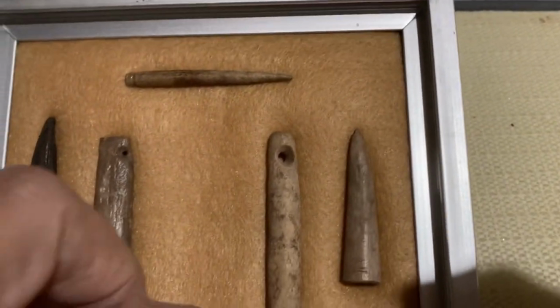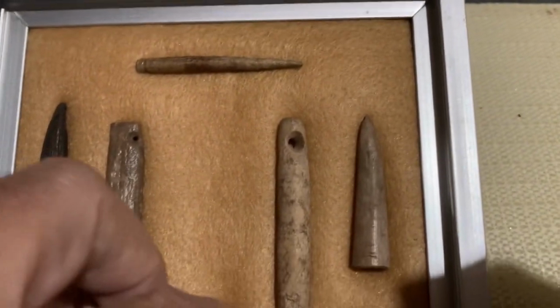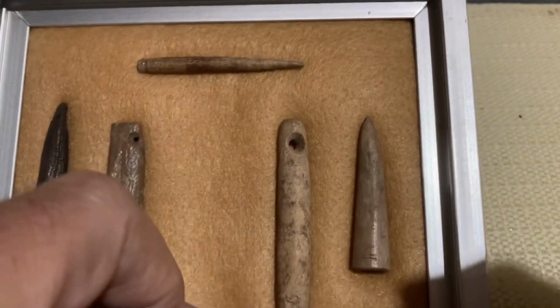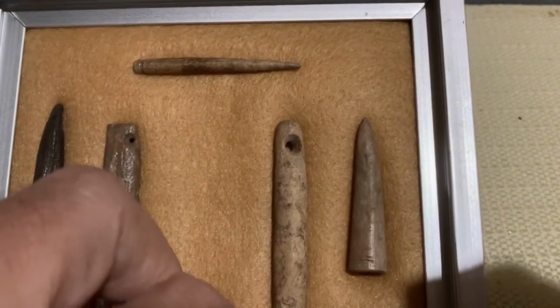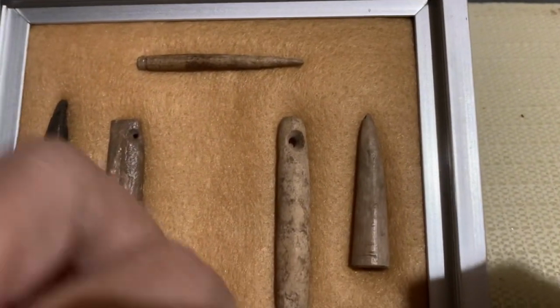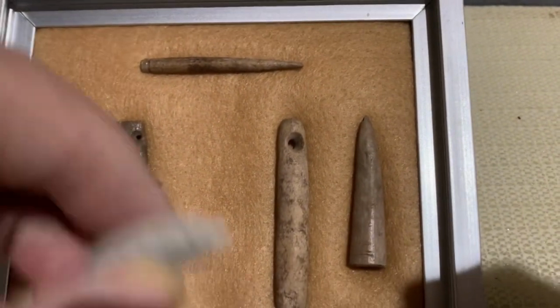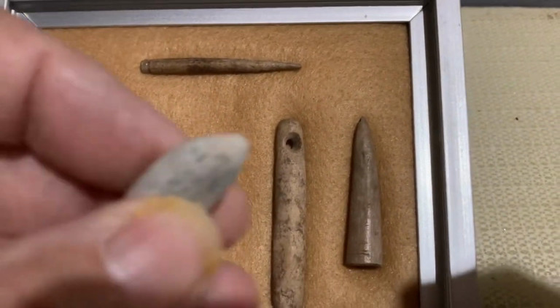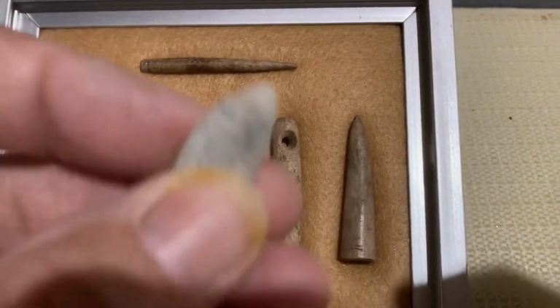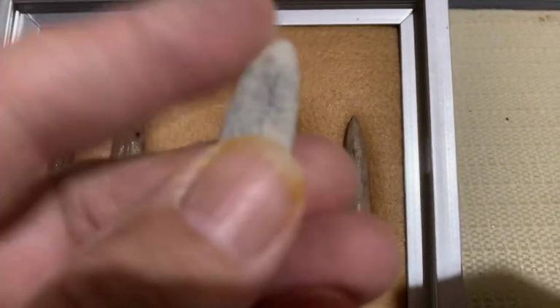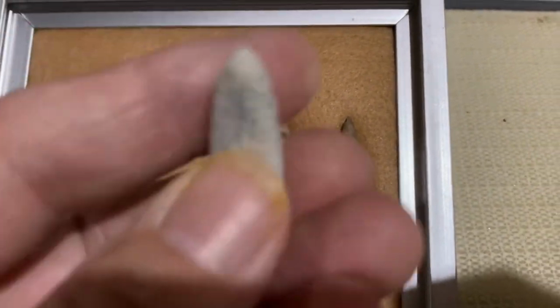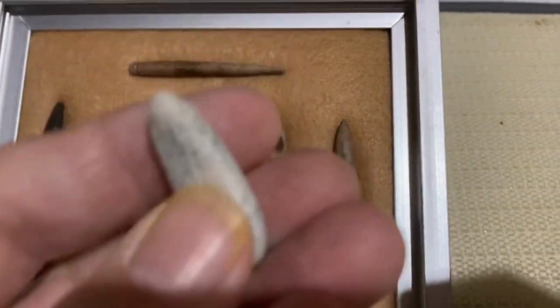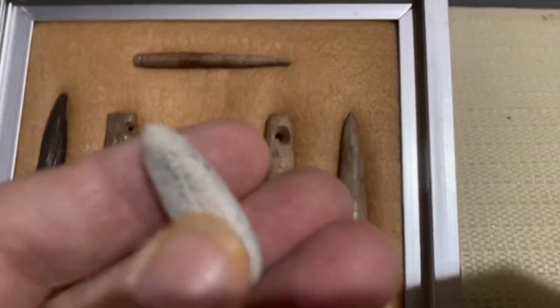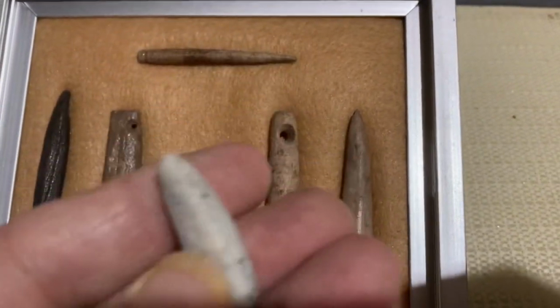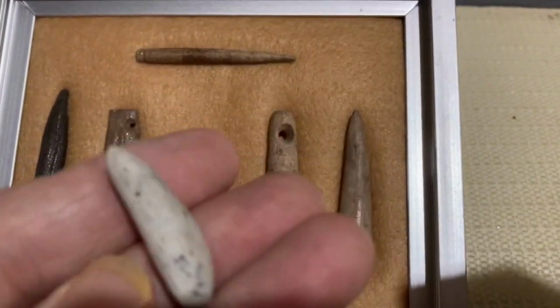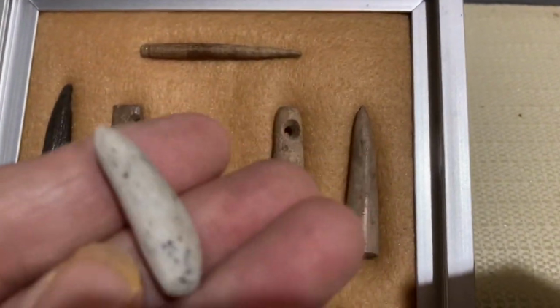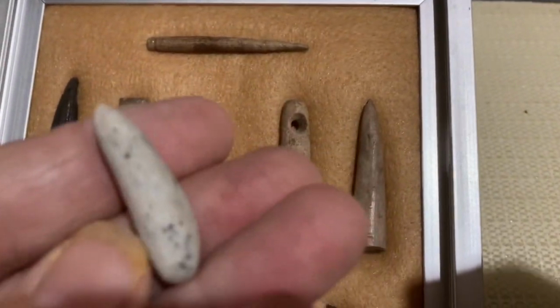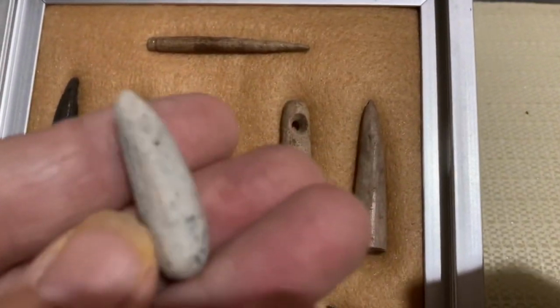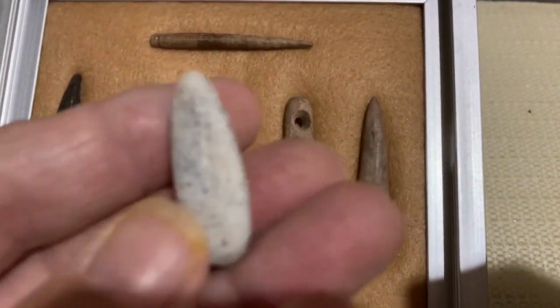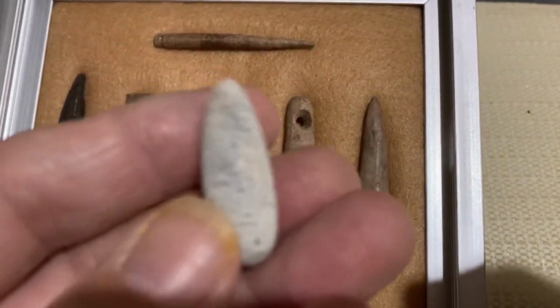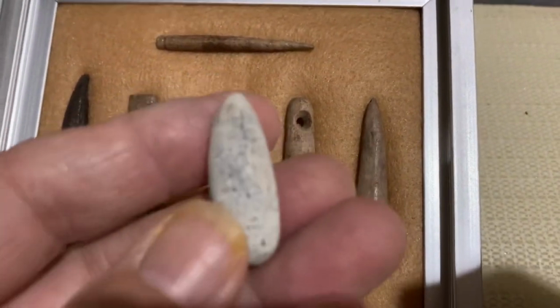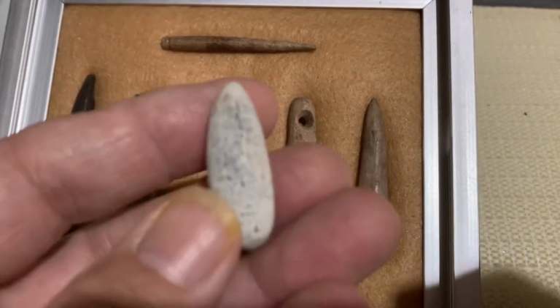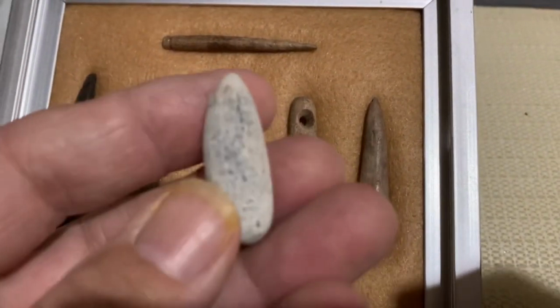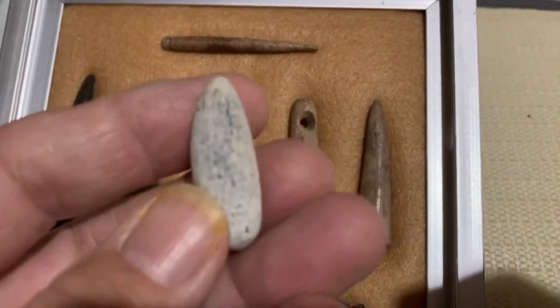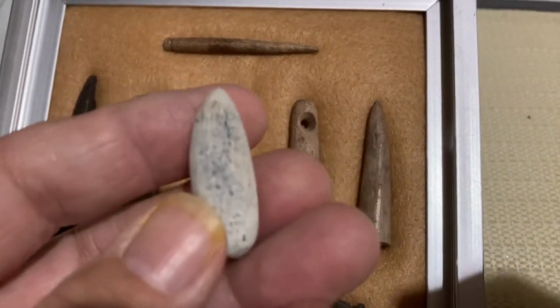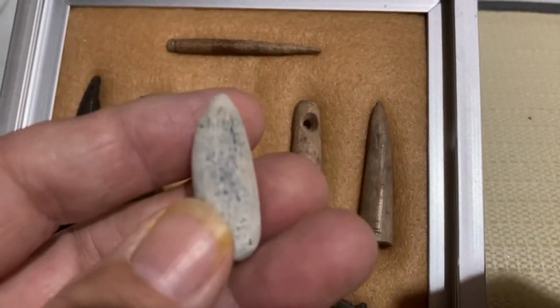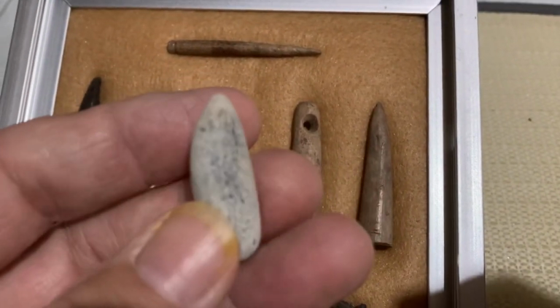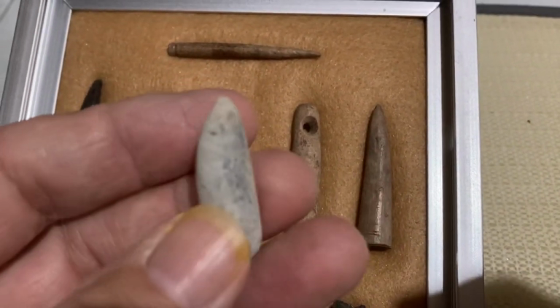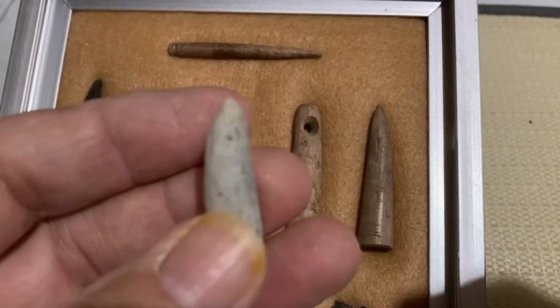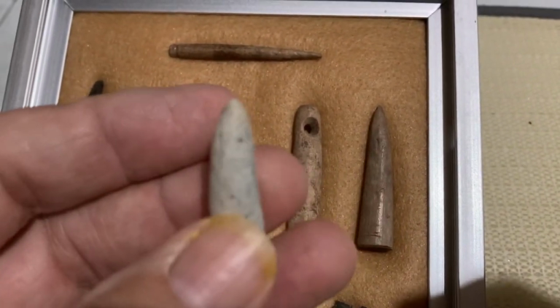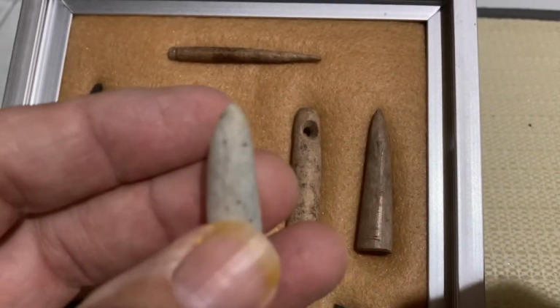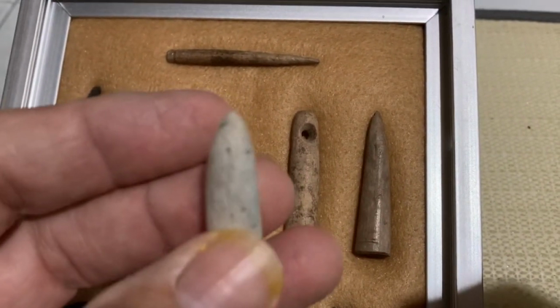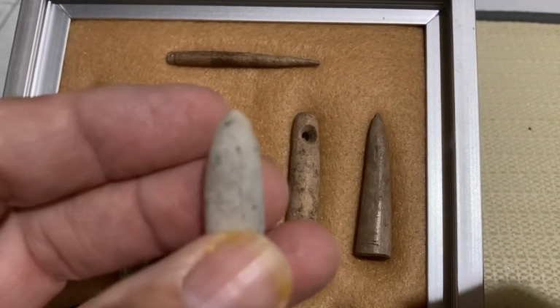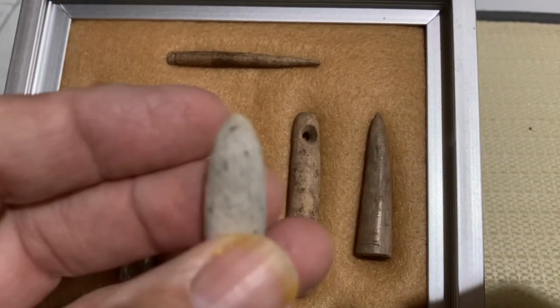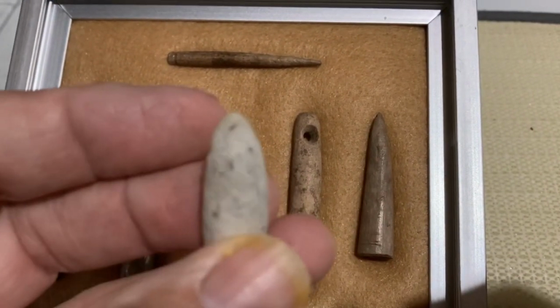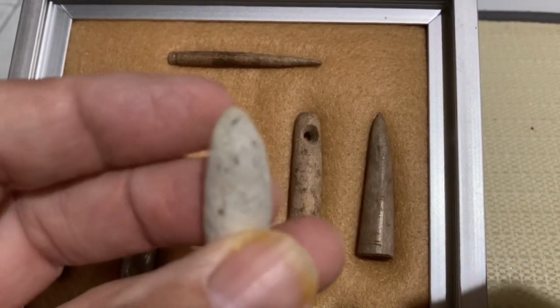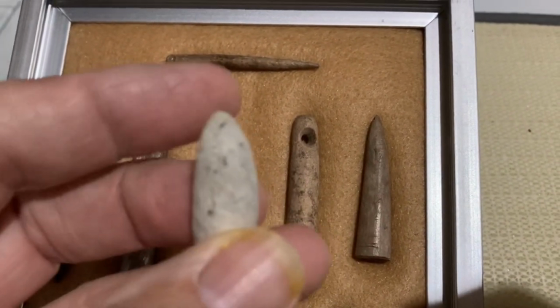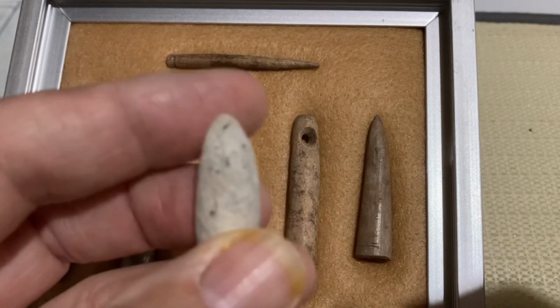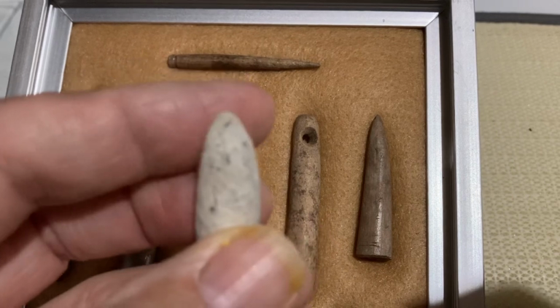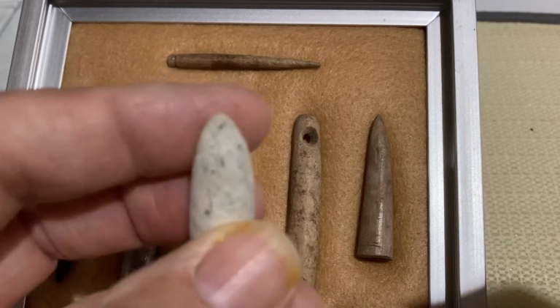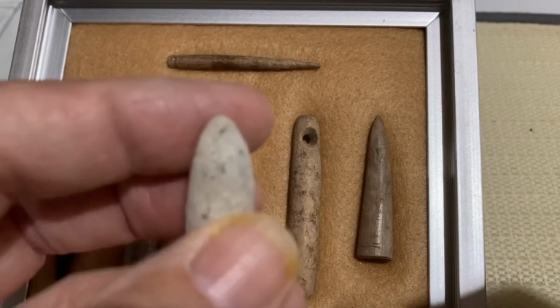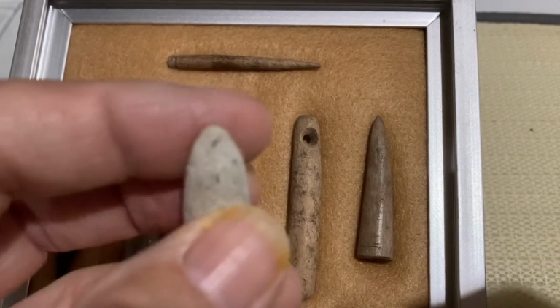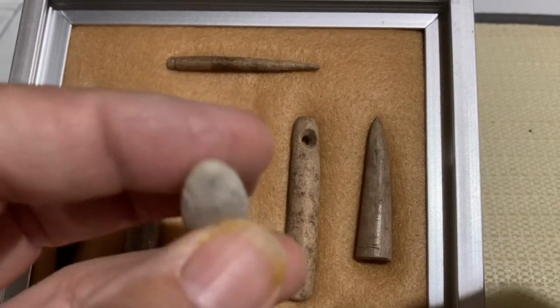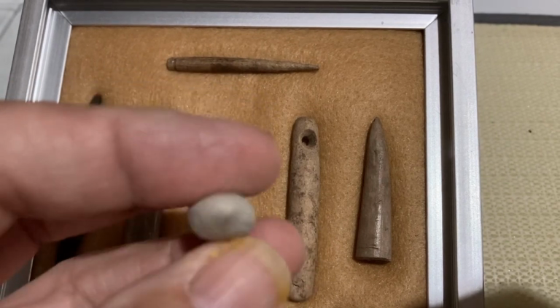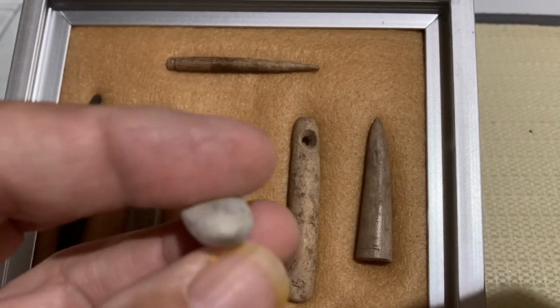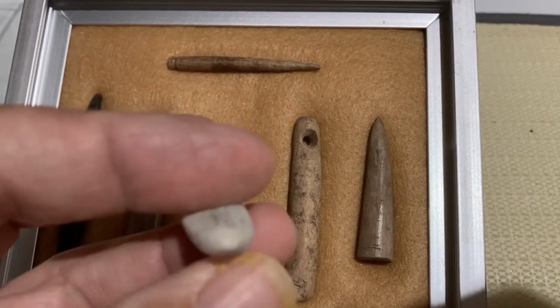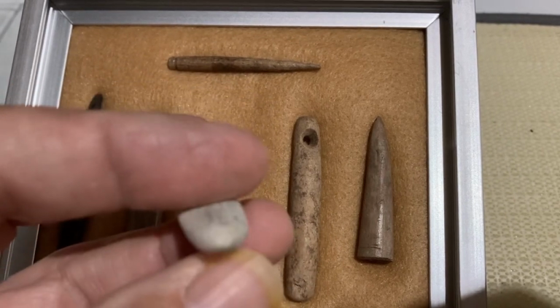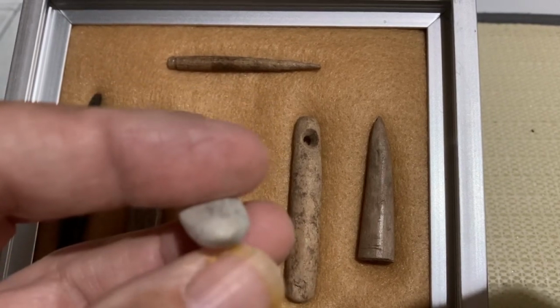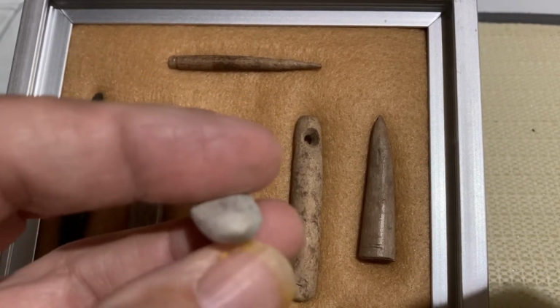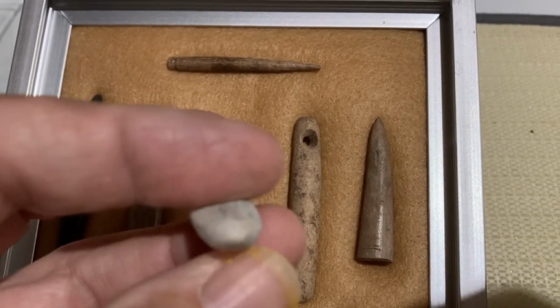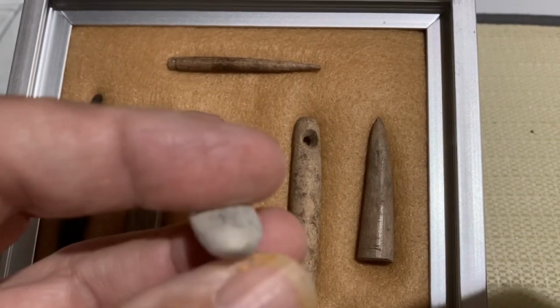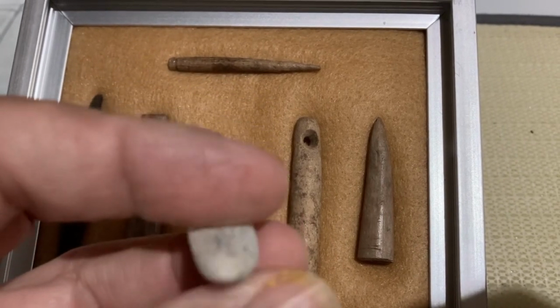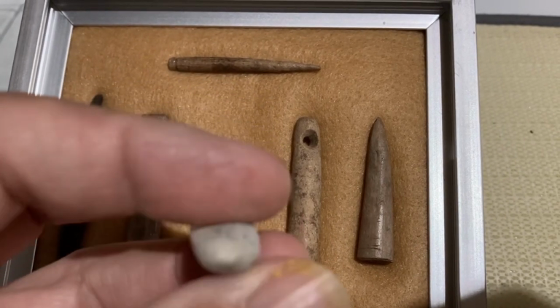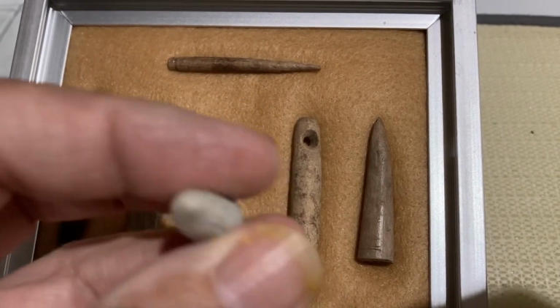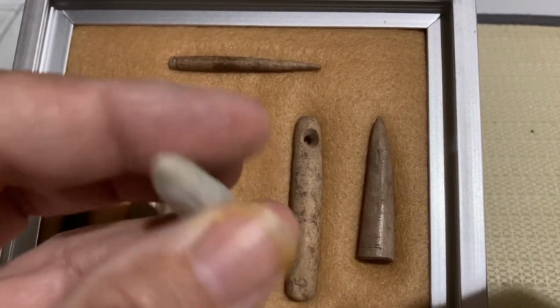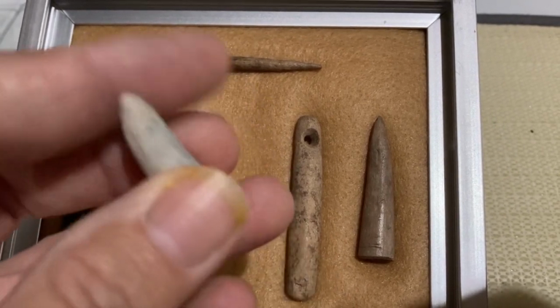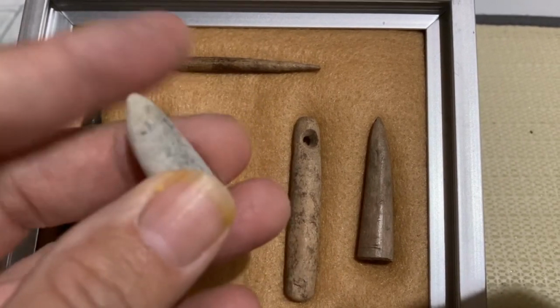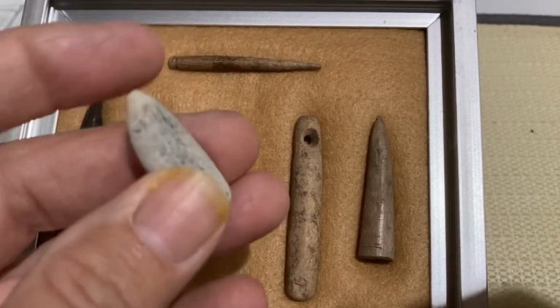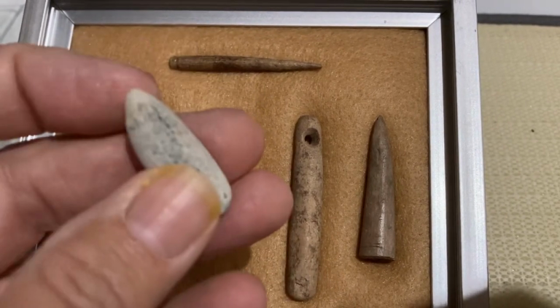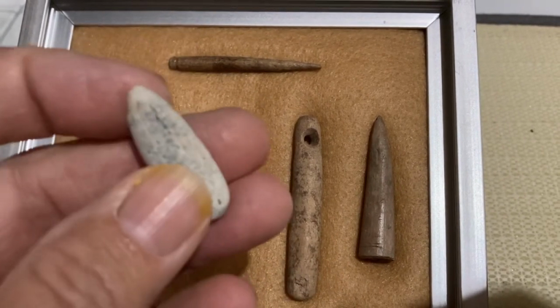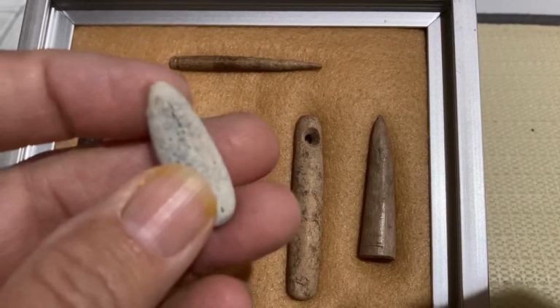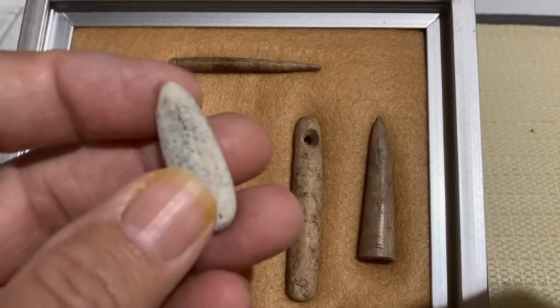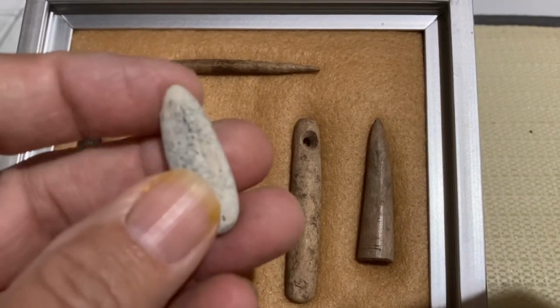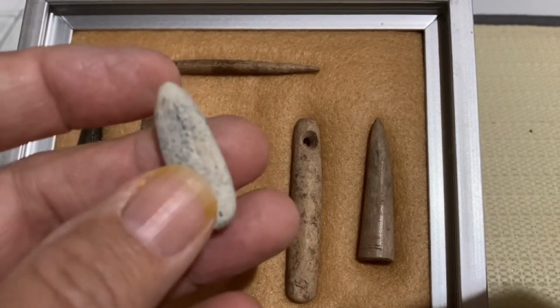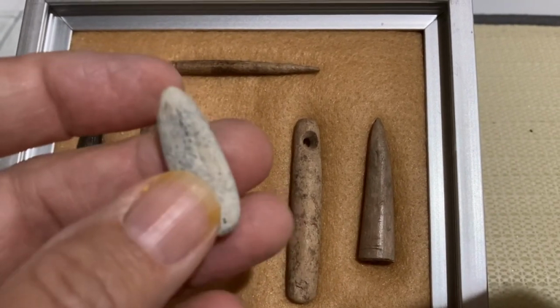I believe this is an atlatl spur. That's what it looks like to me anyways.